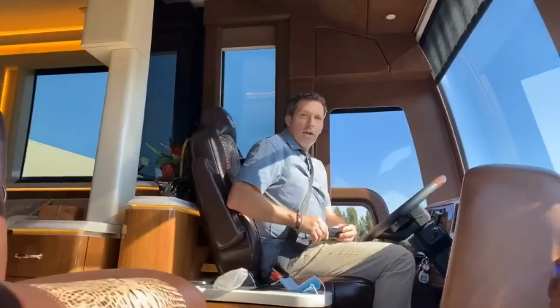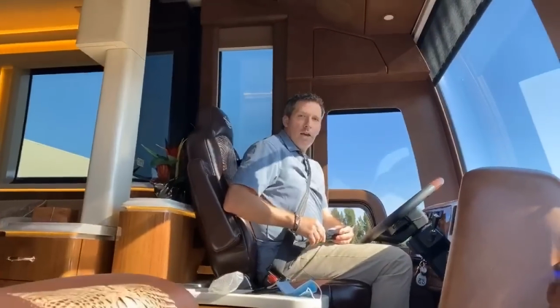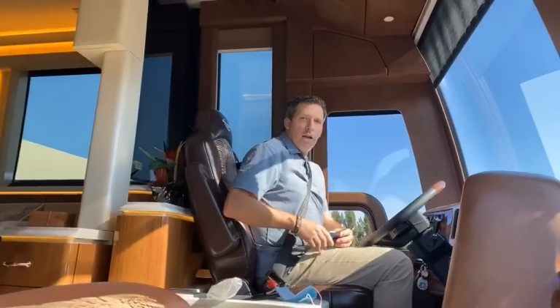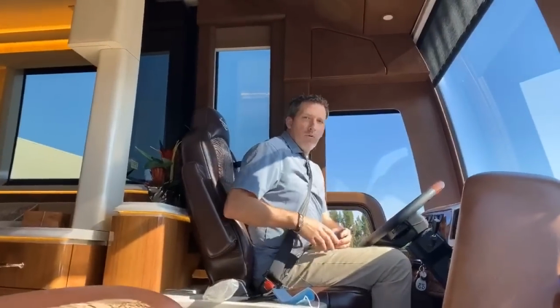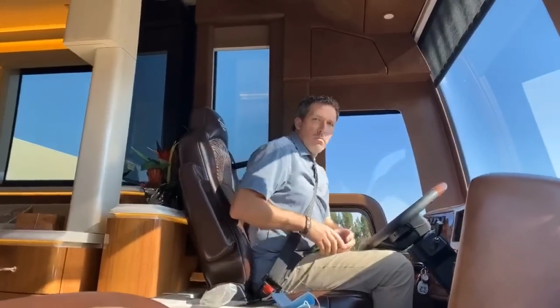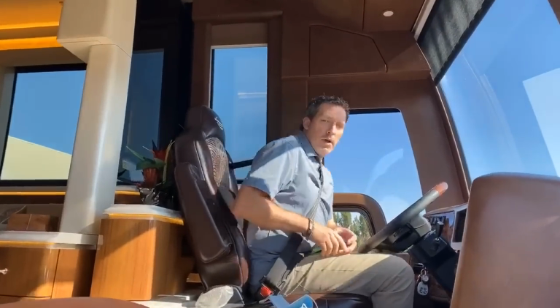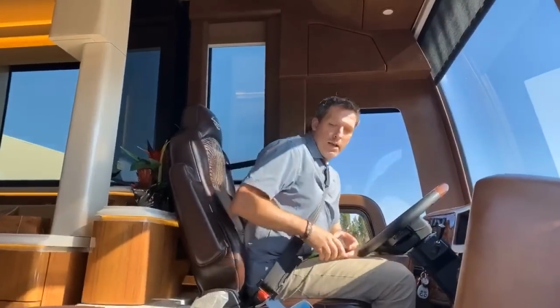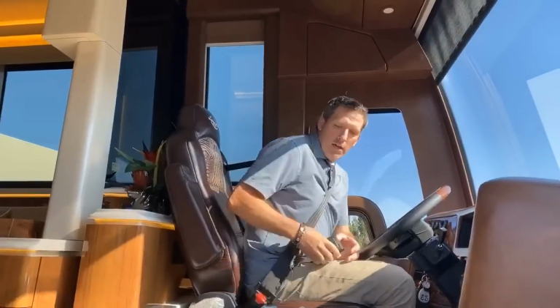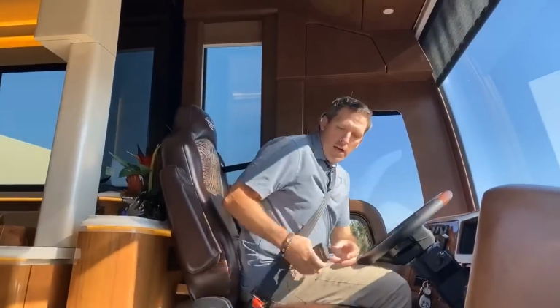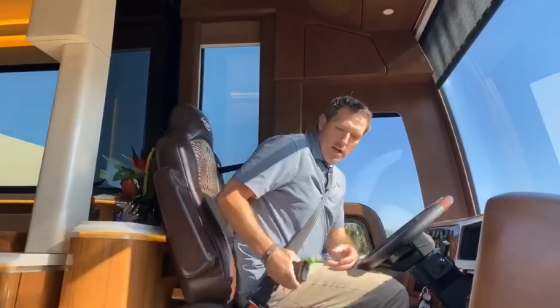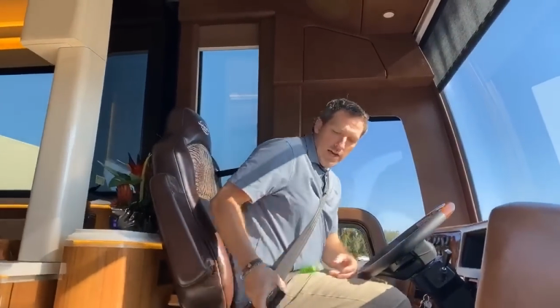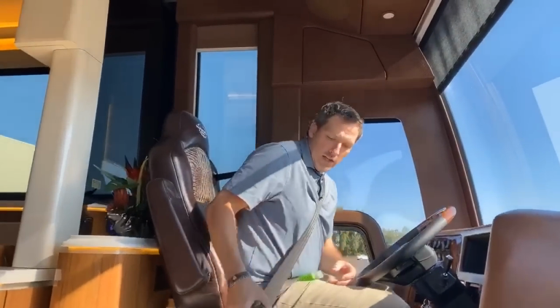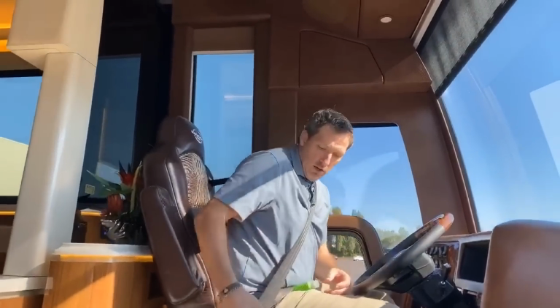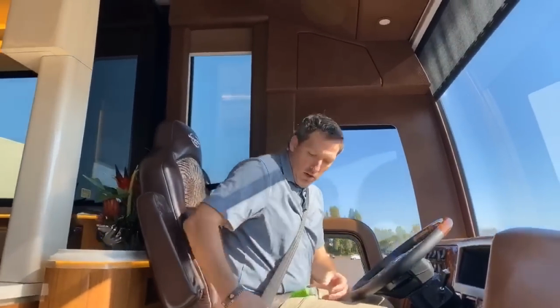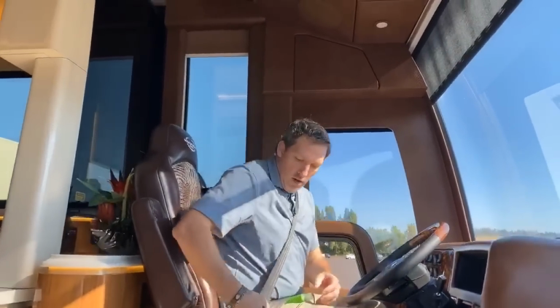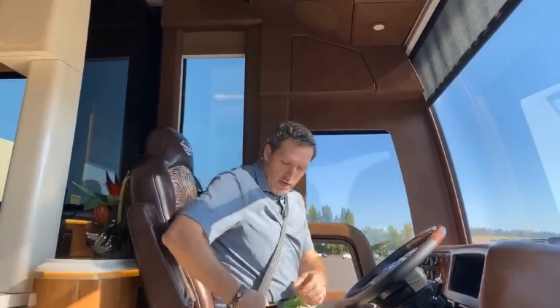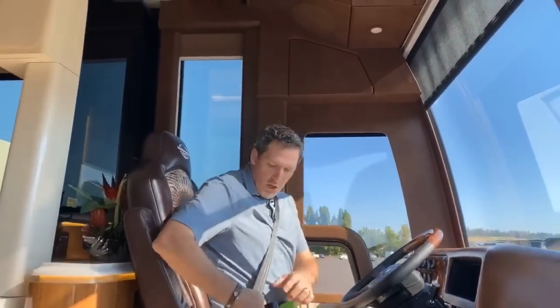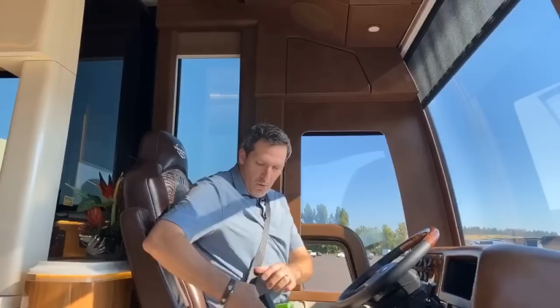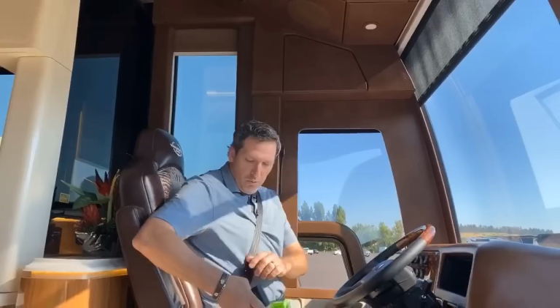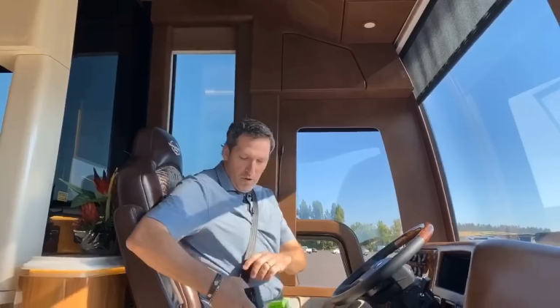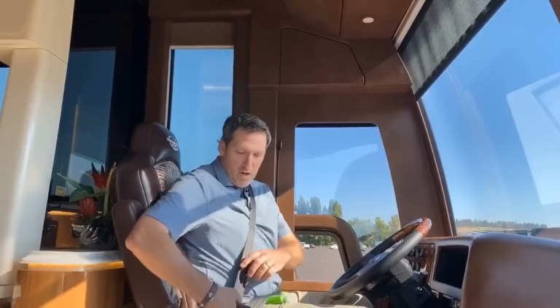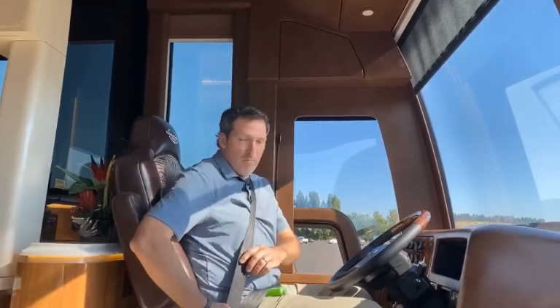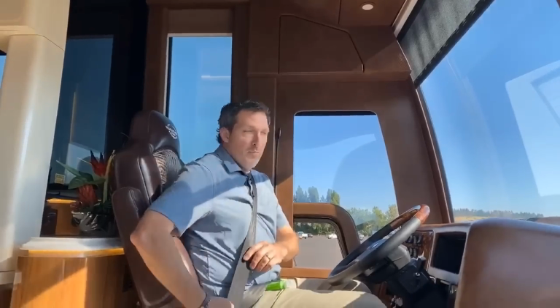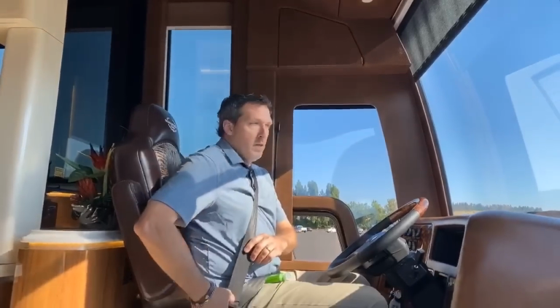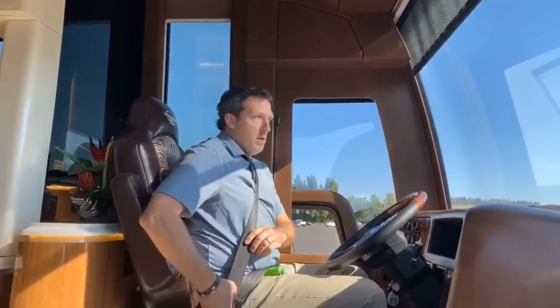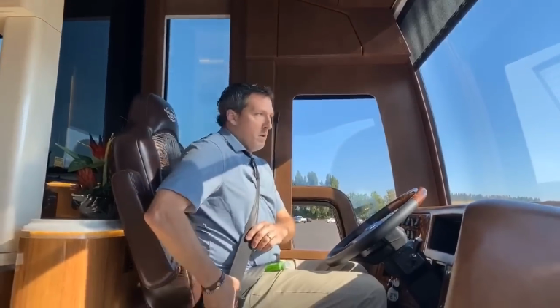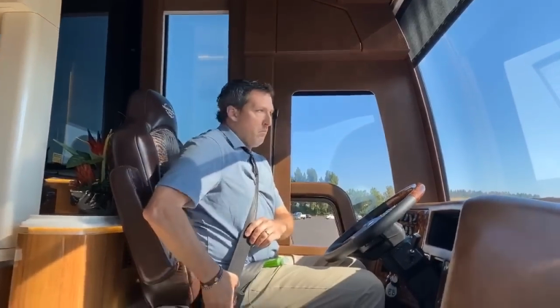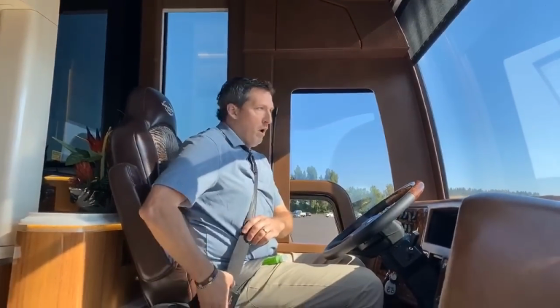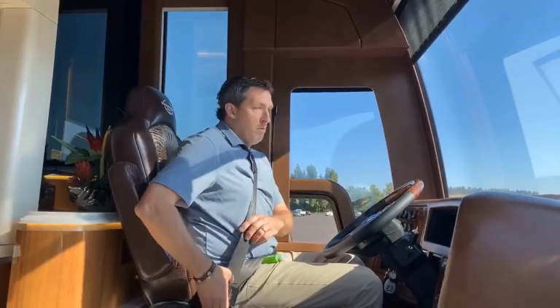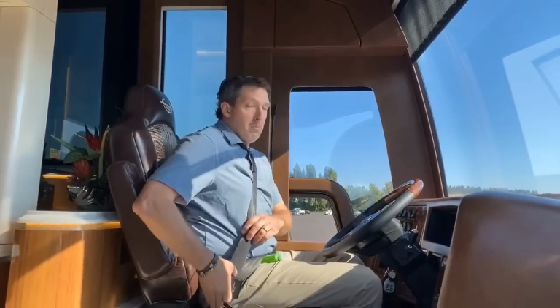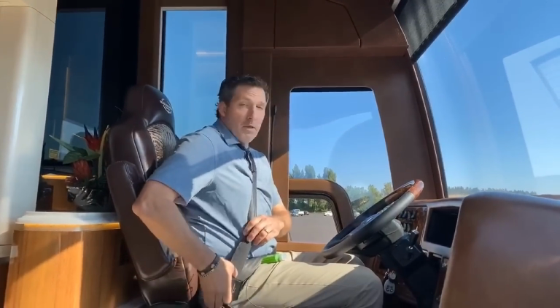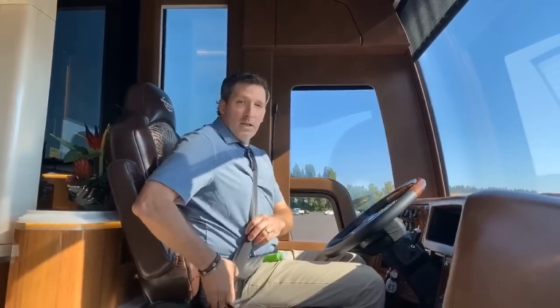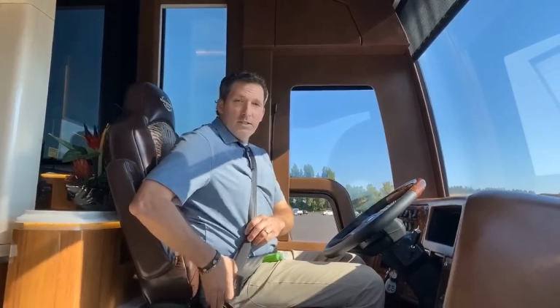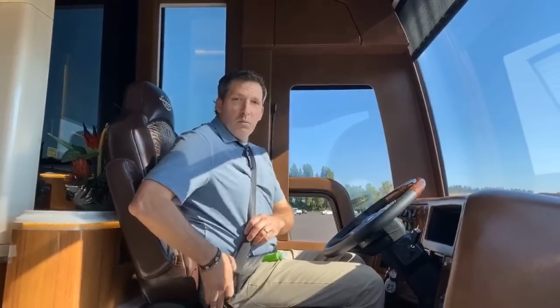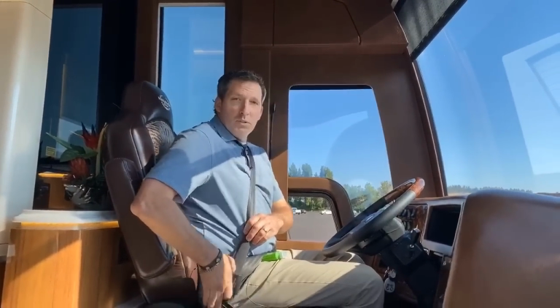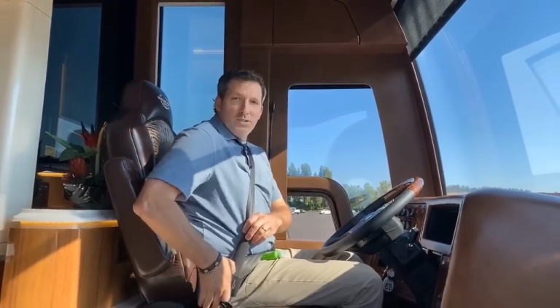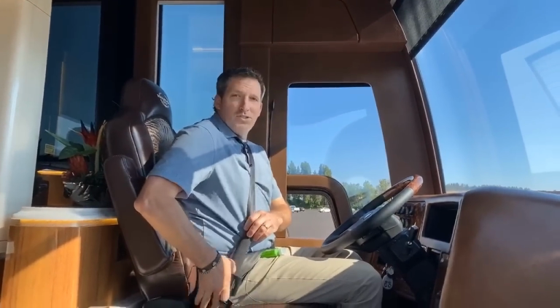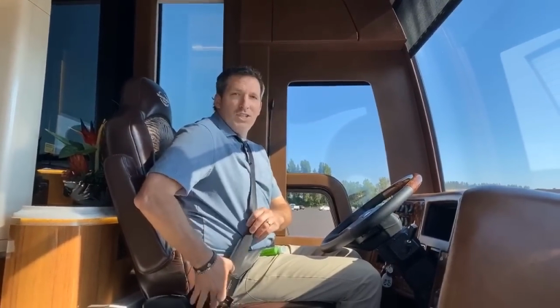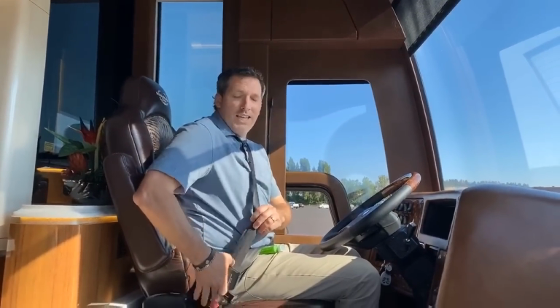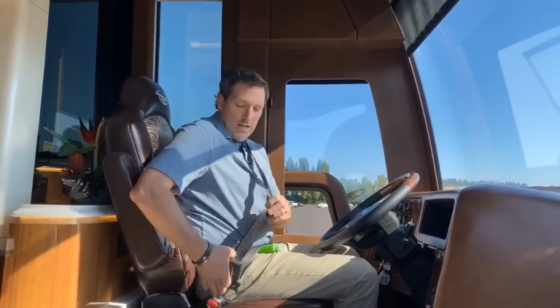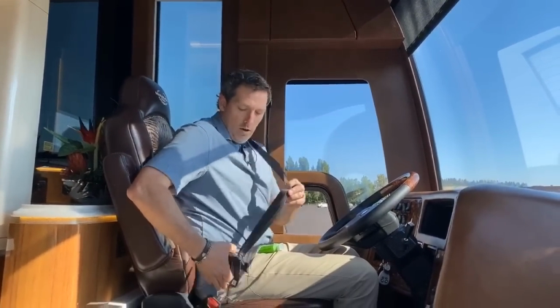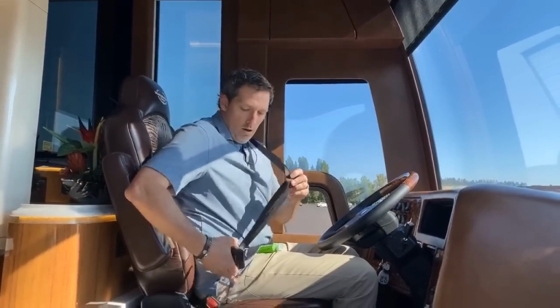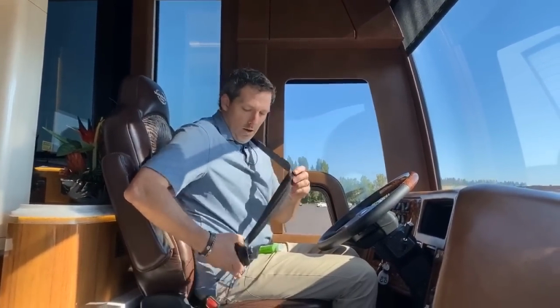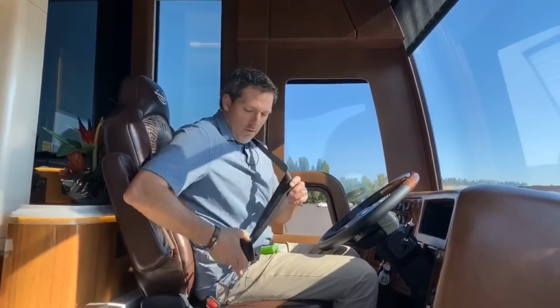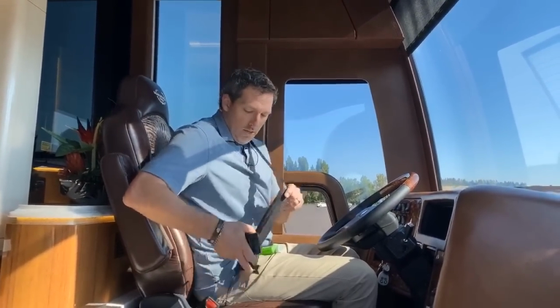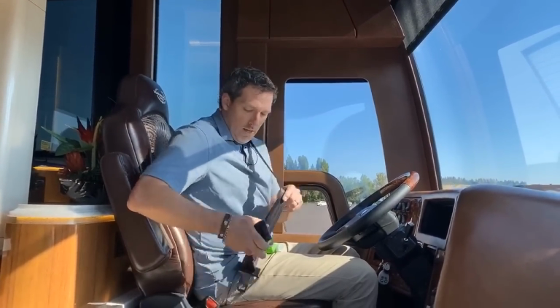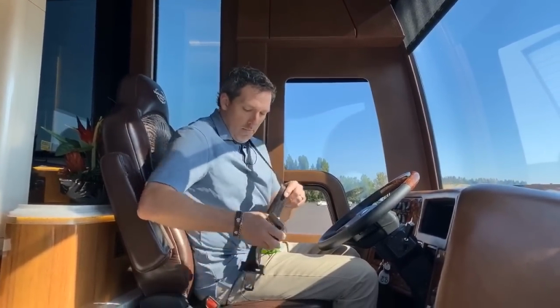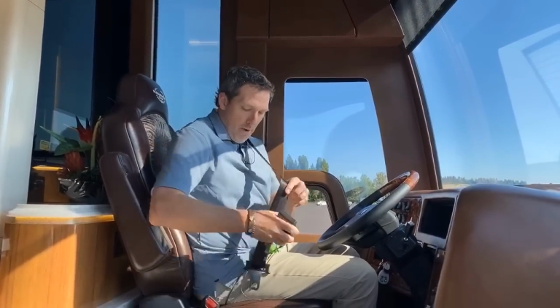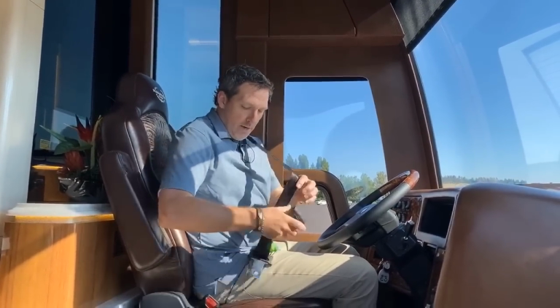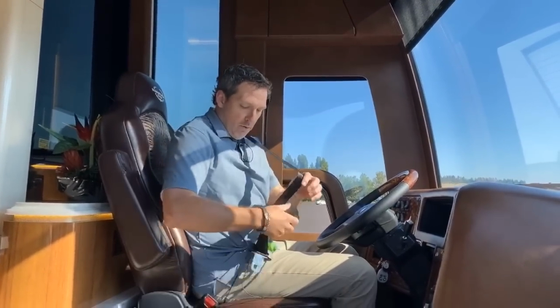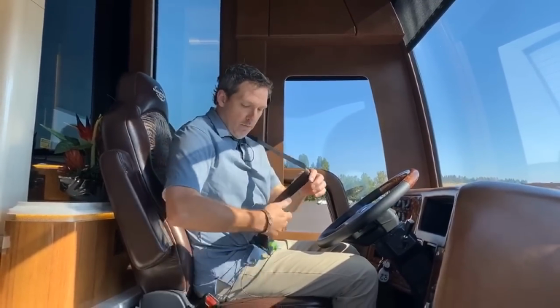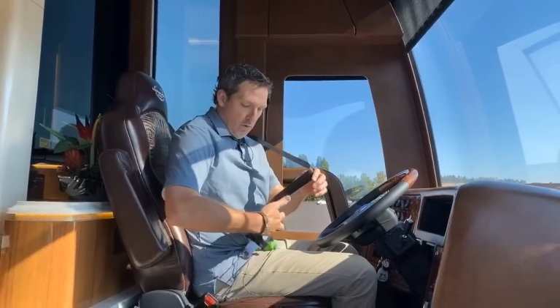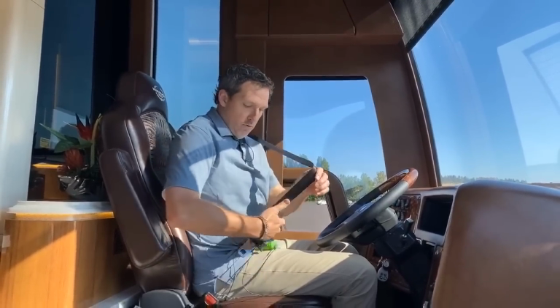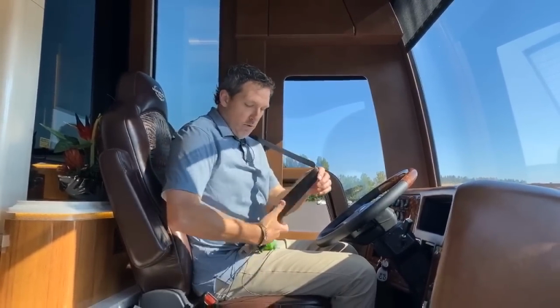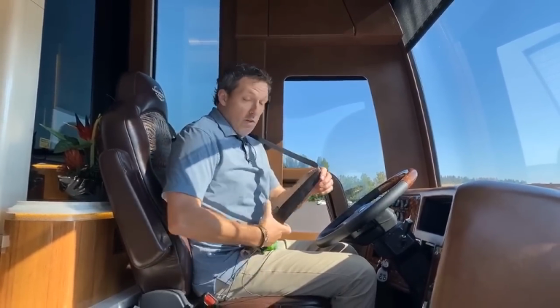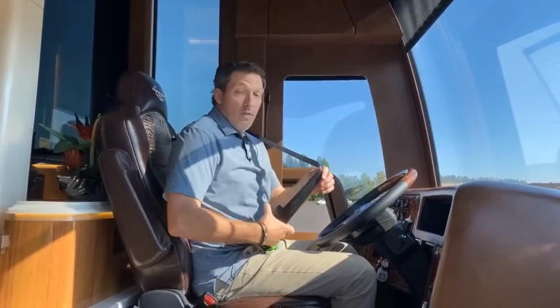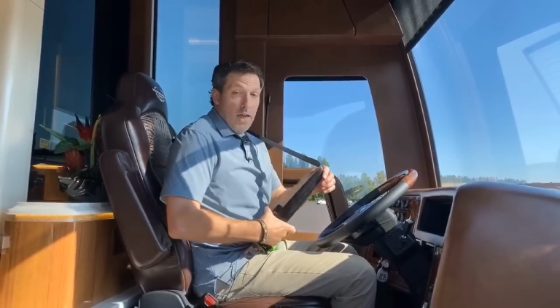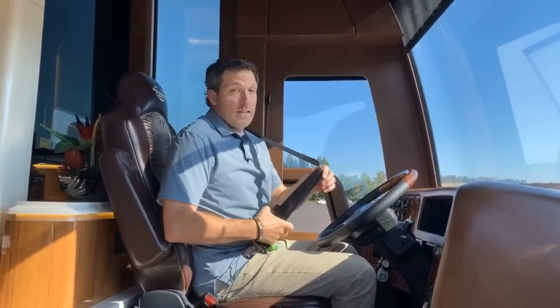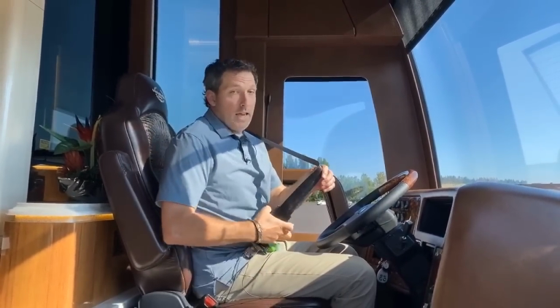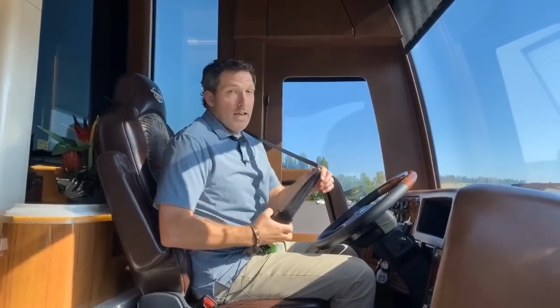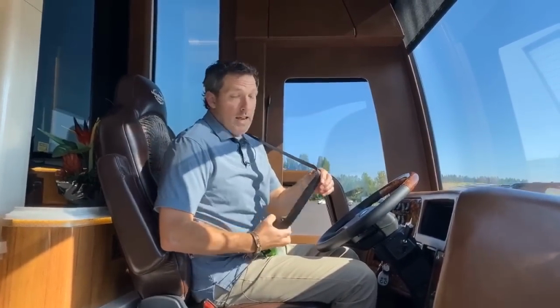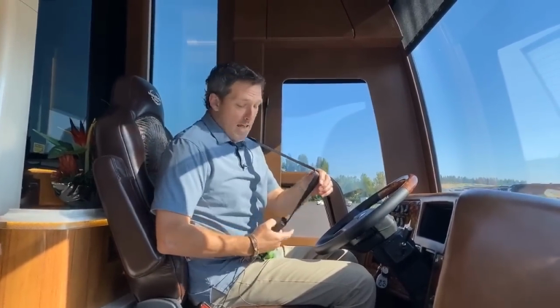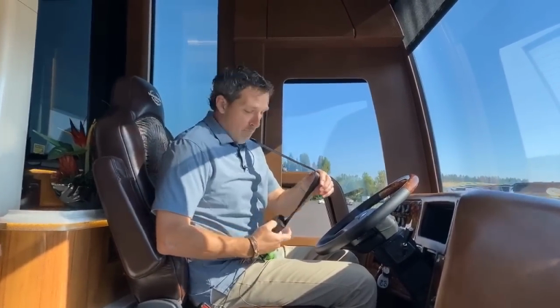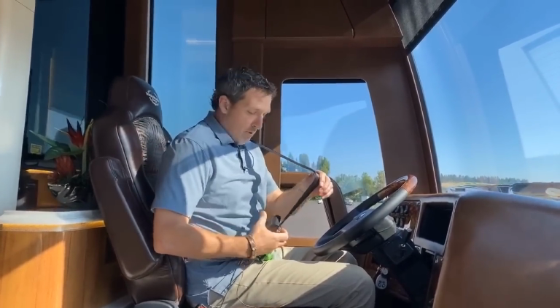Hey everybody, I had a little audio problem, probably because I was sitting on the microphone. That can happen.